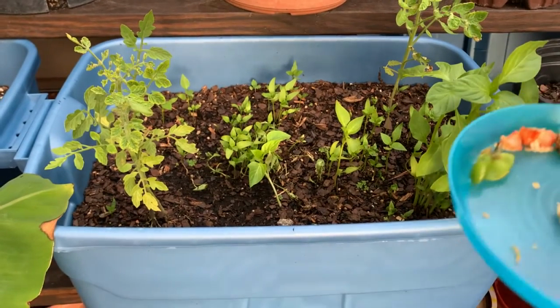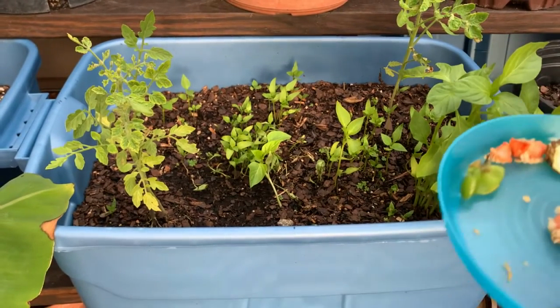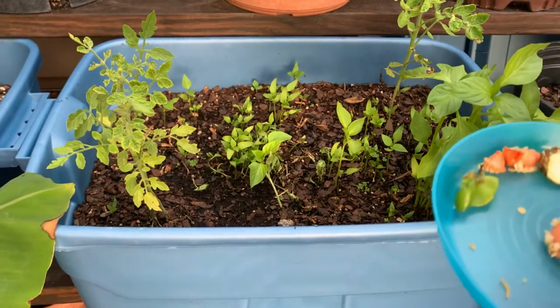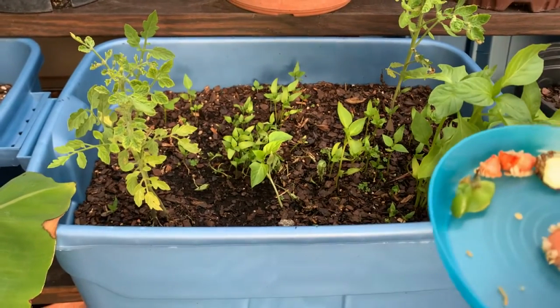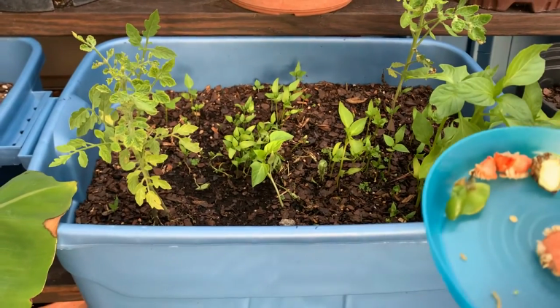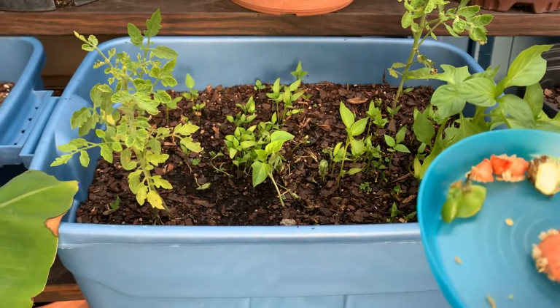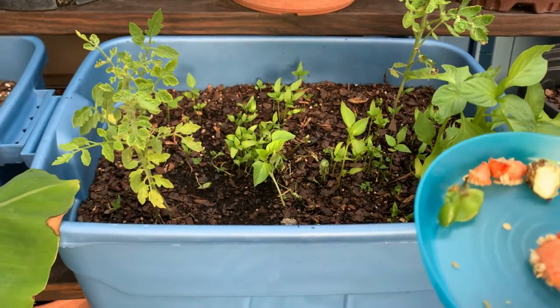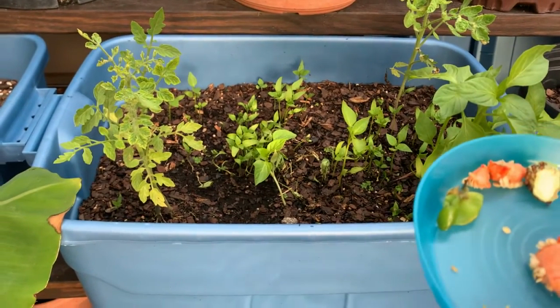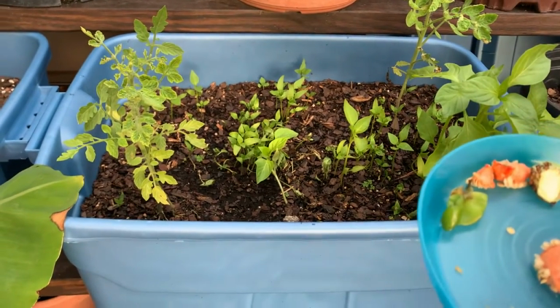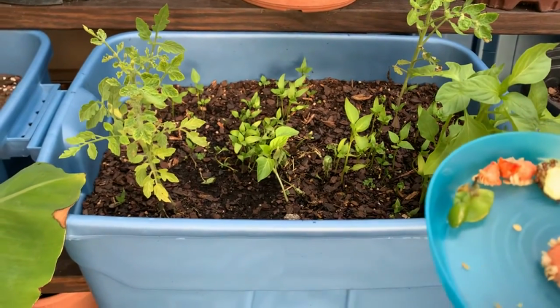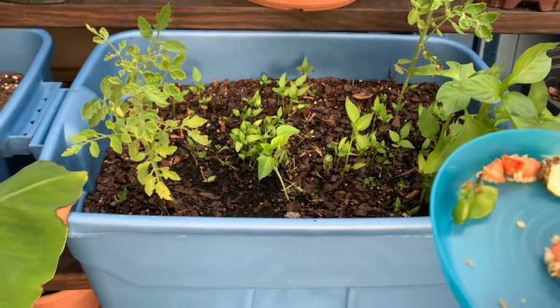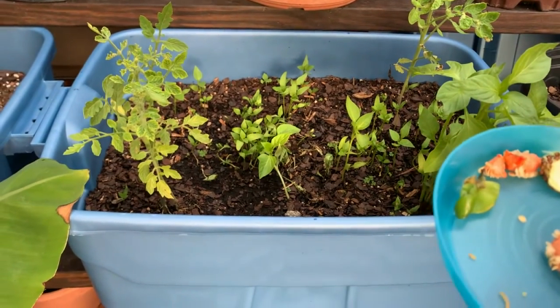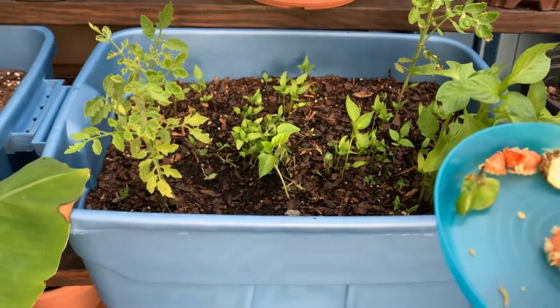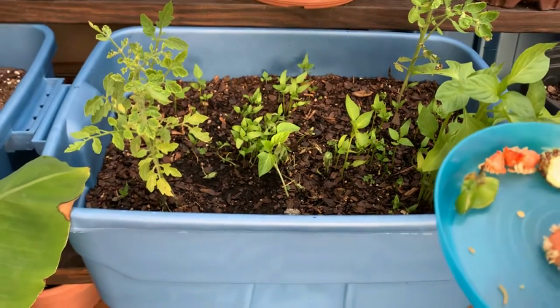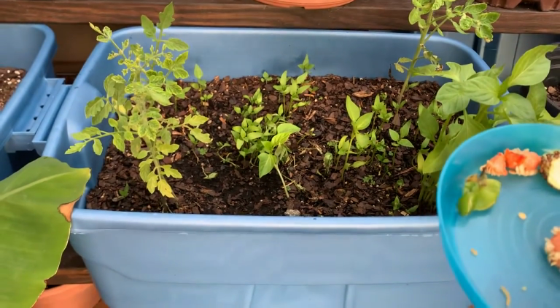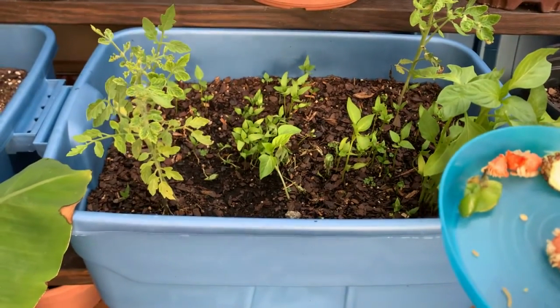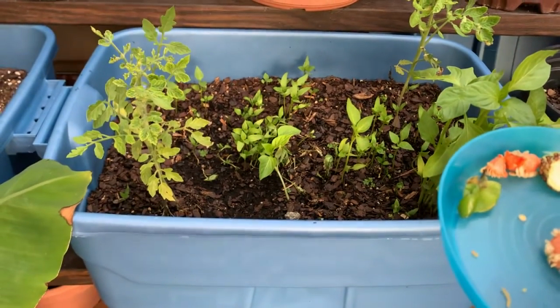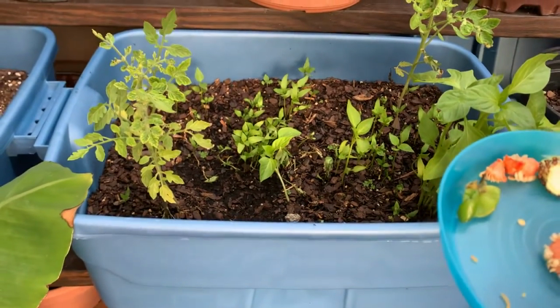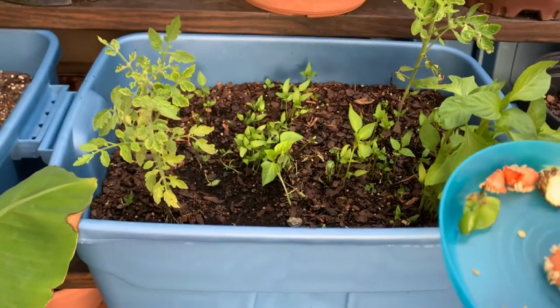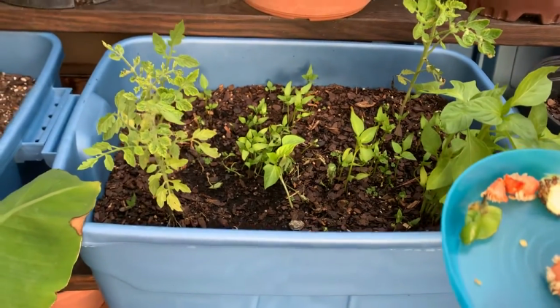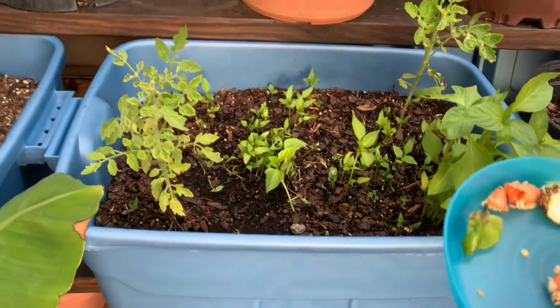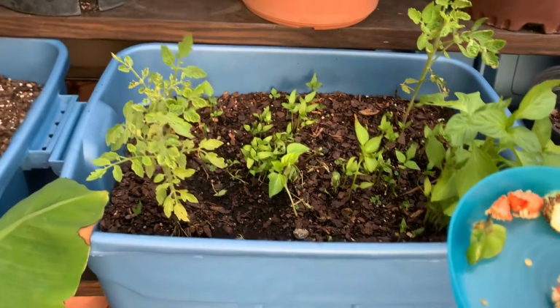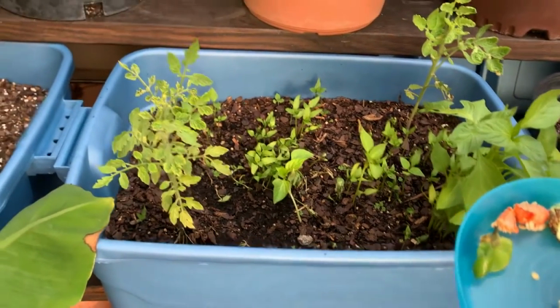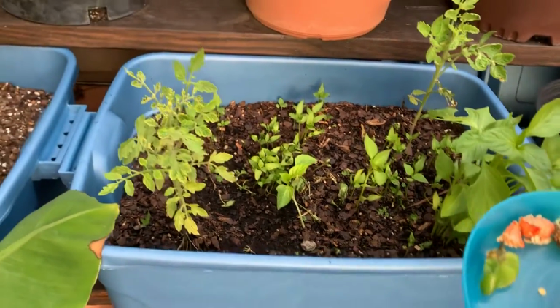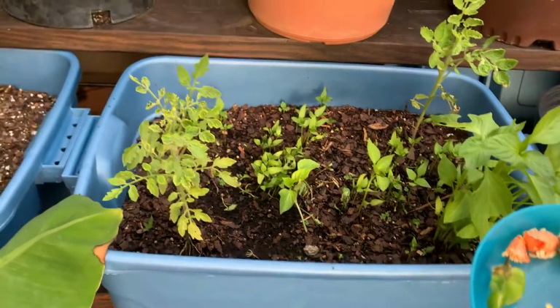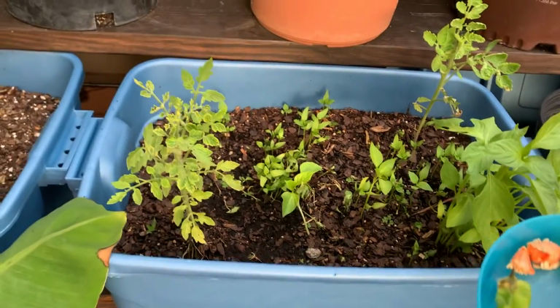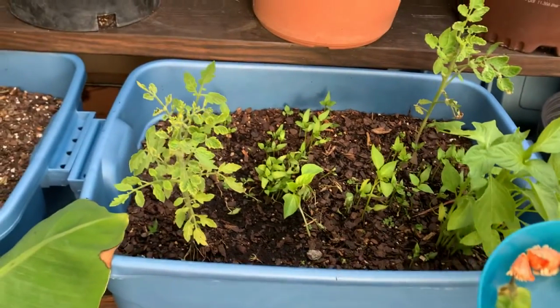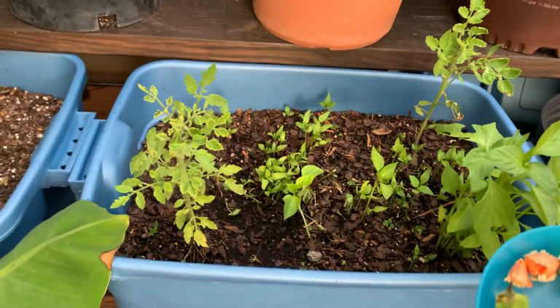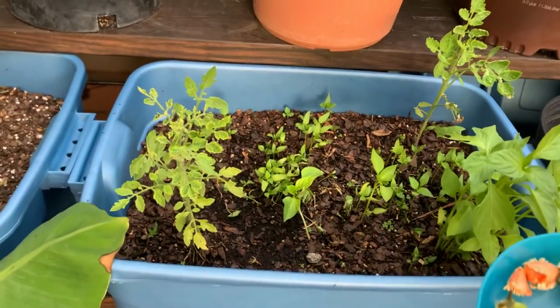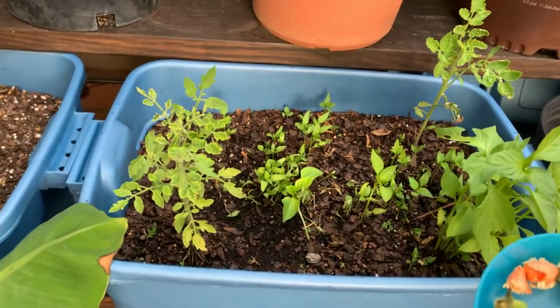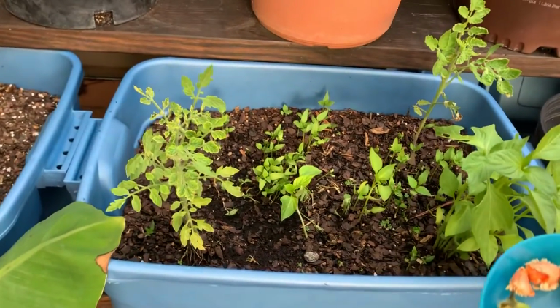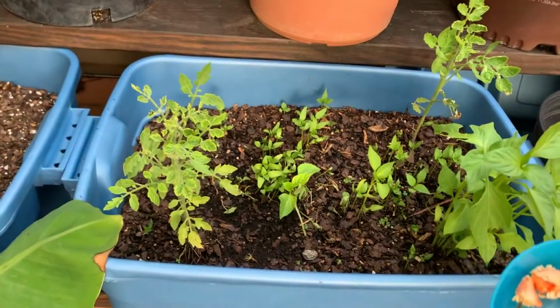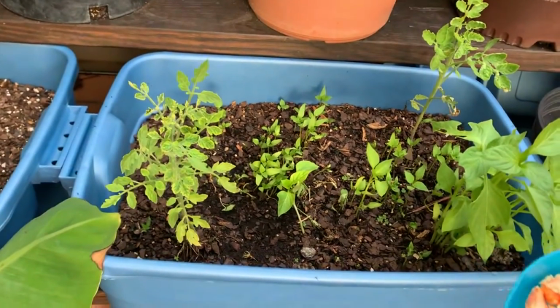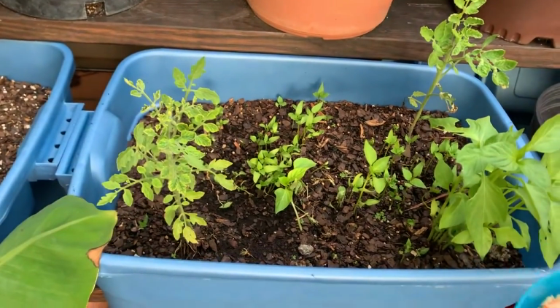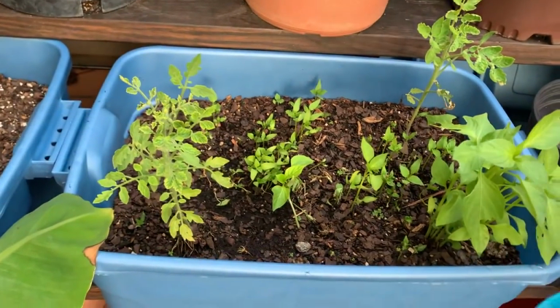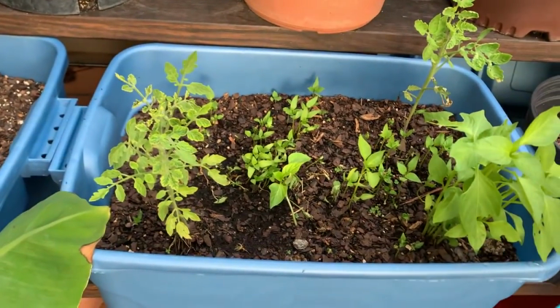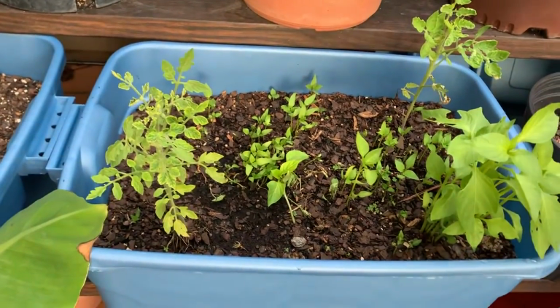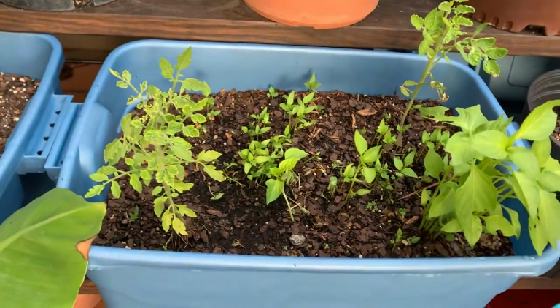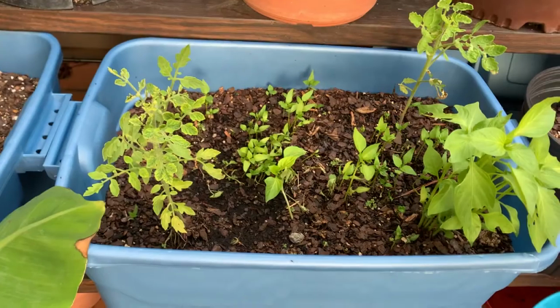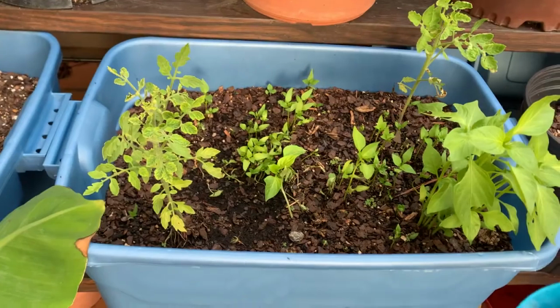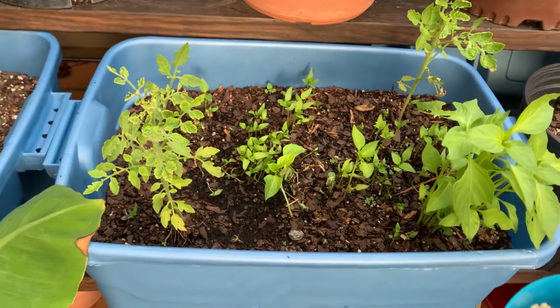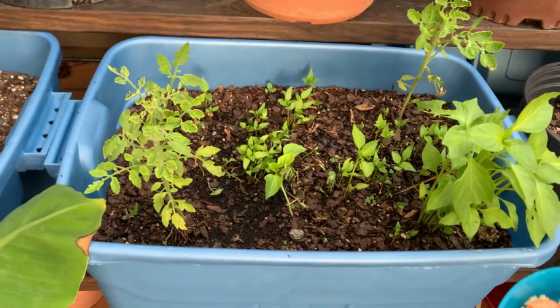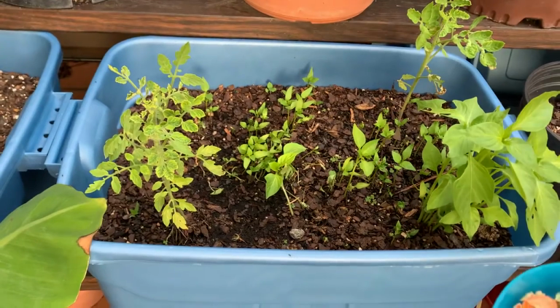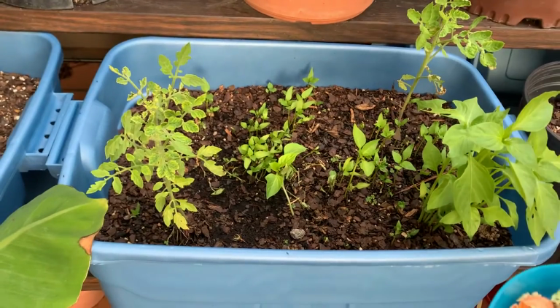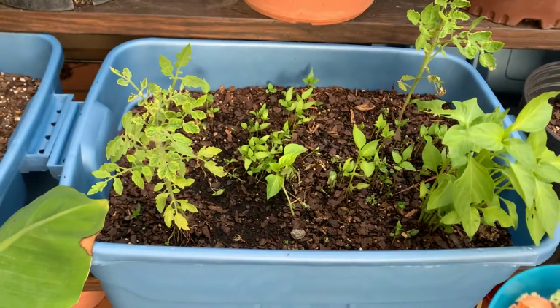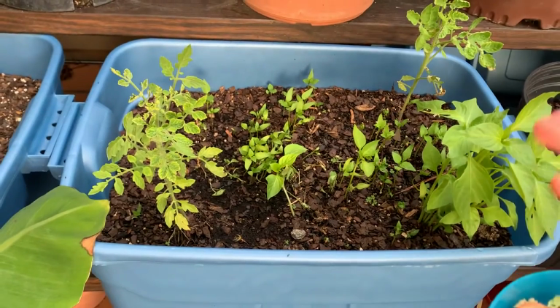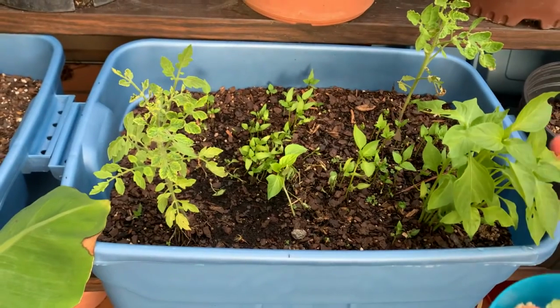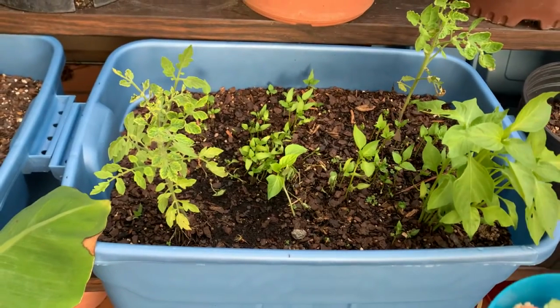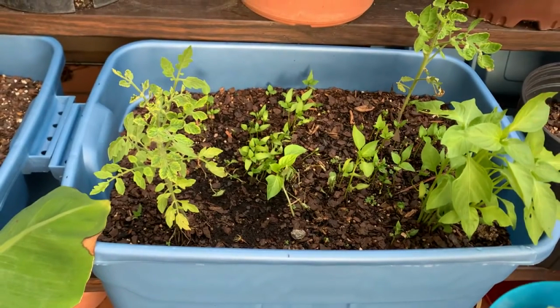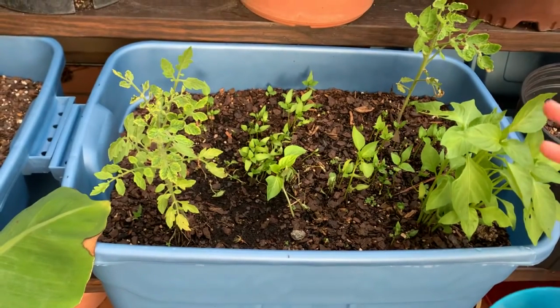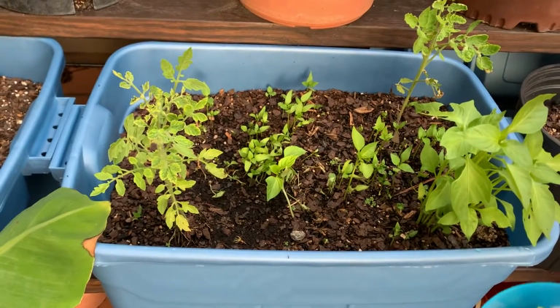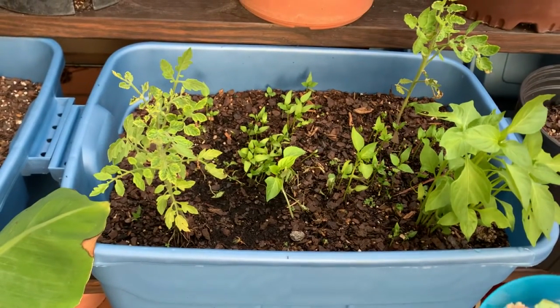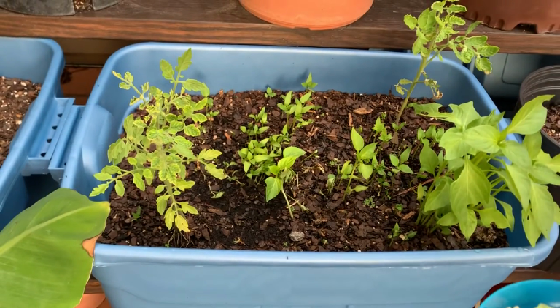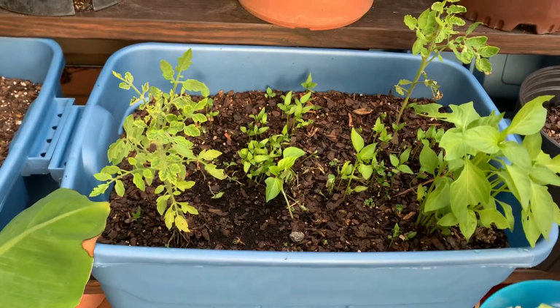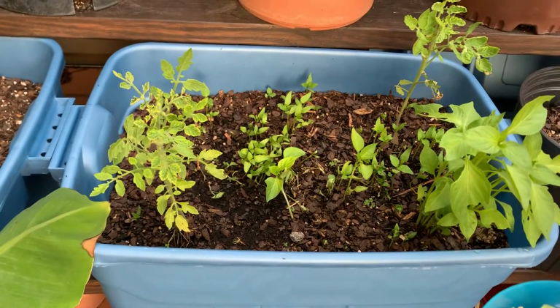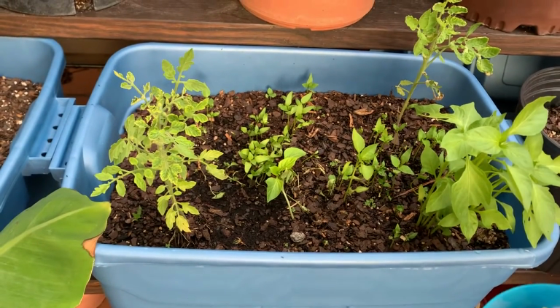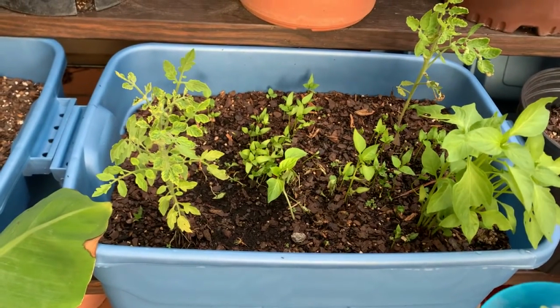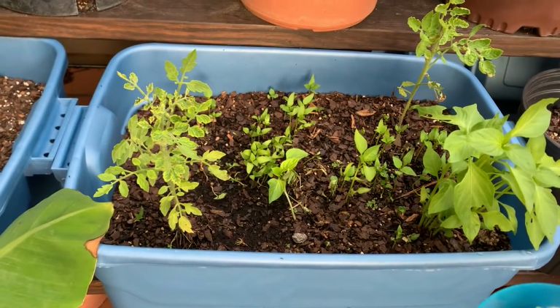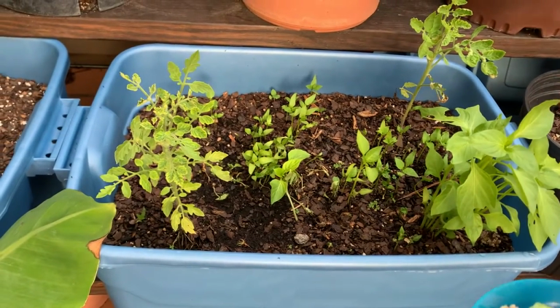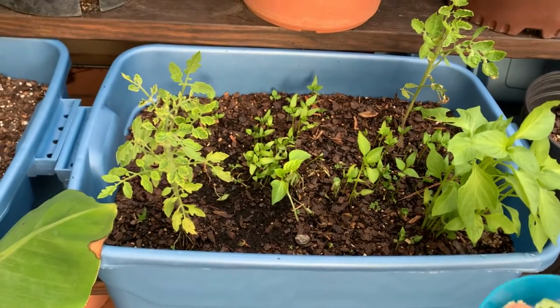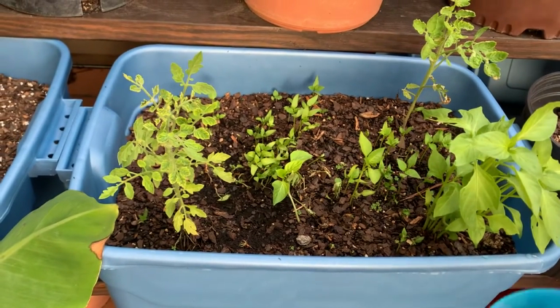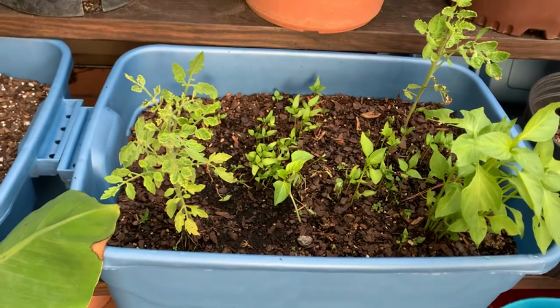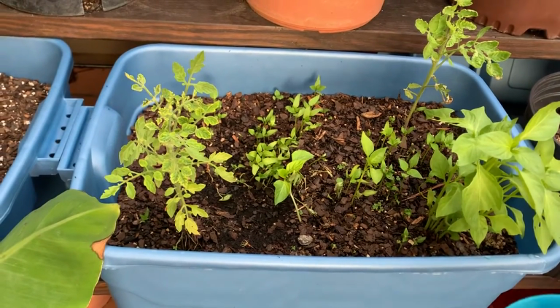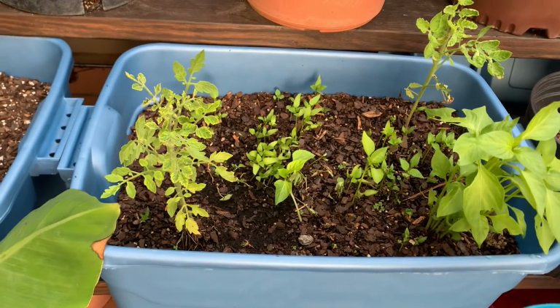Hello friends, today I am going to show you how to grow a bell pepper without buying any seed from outside.